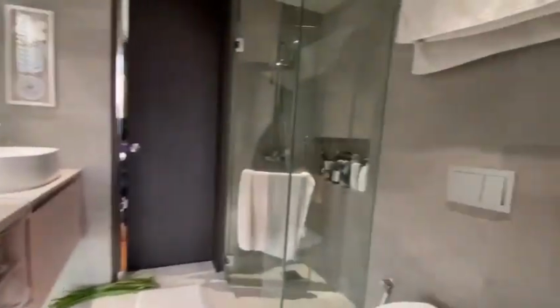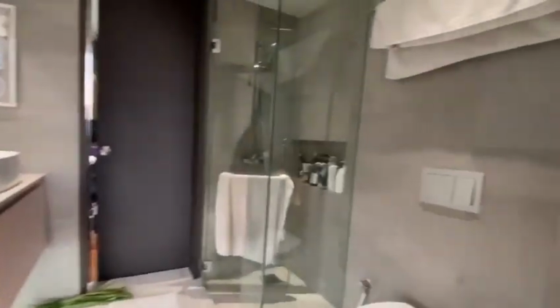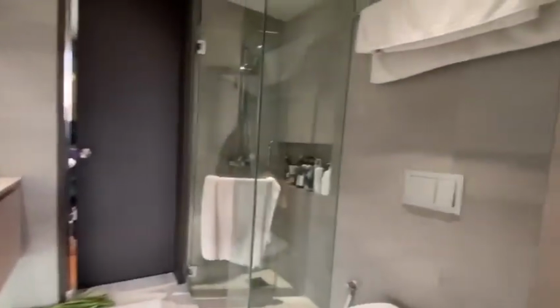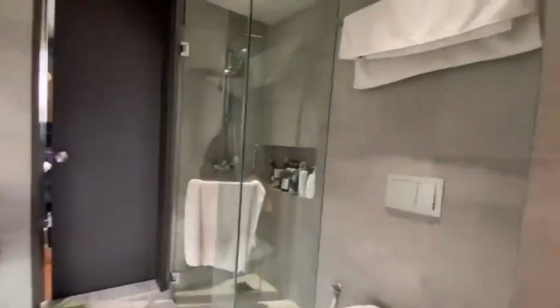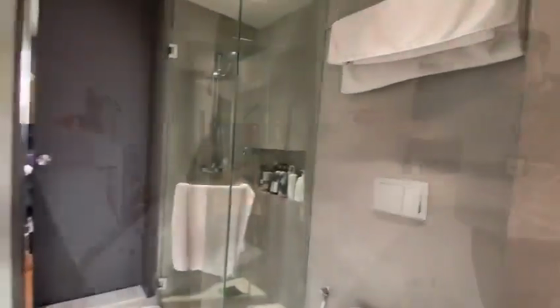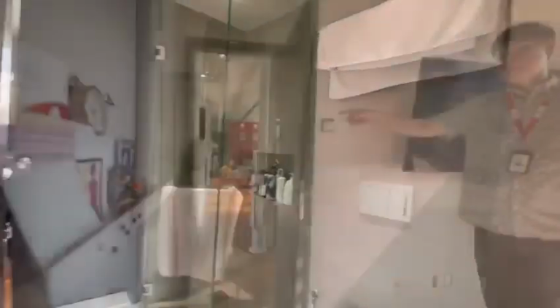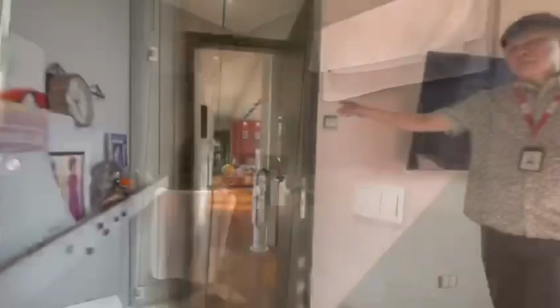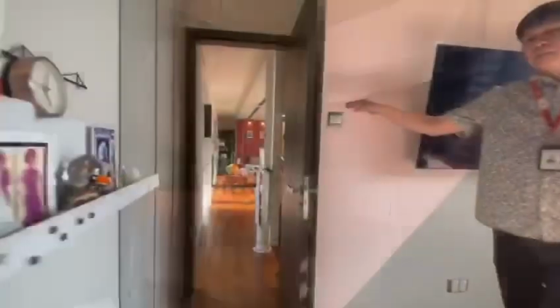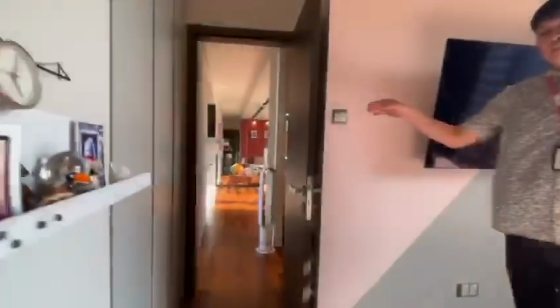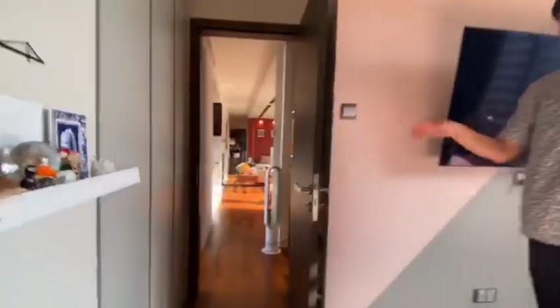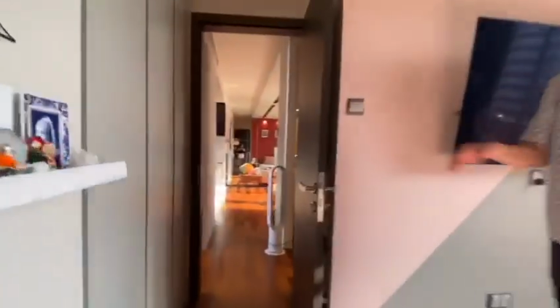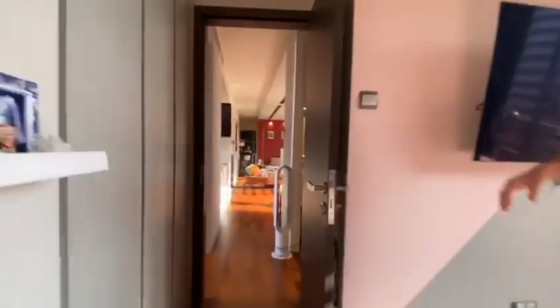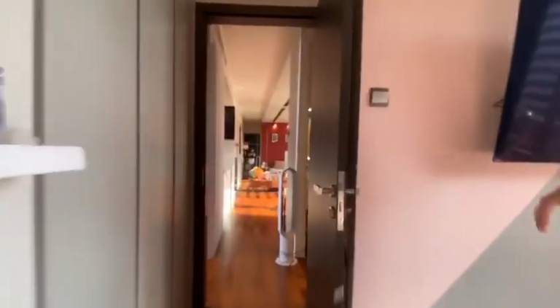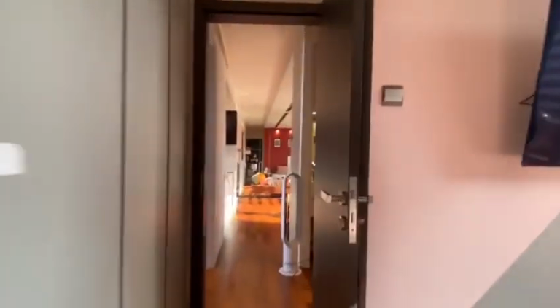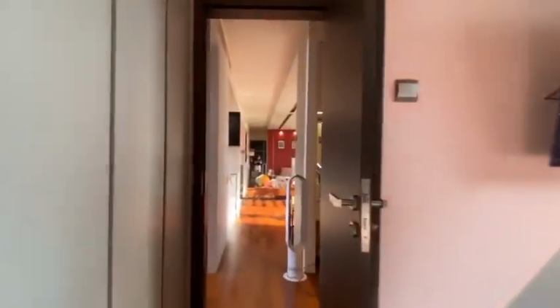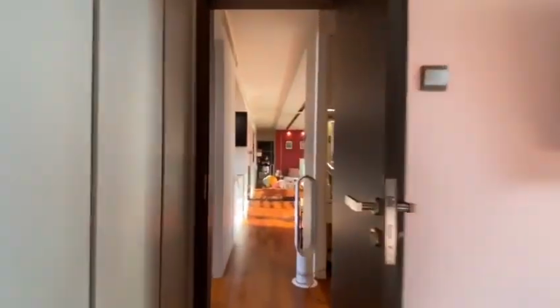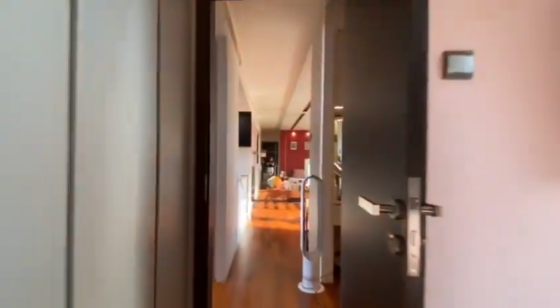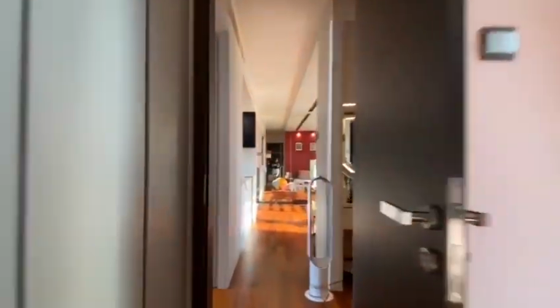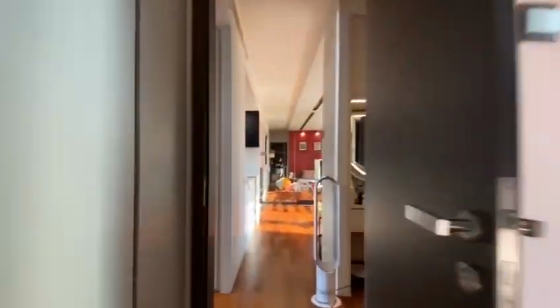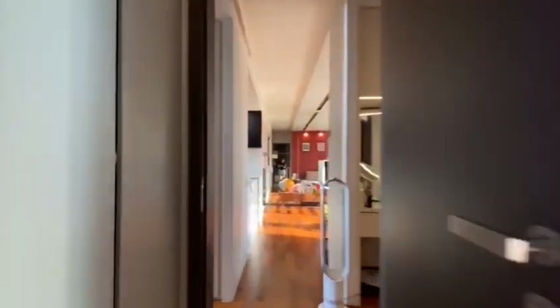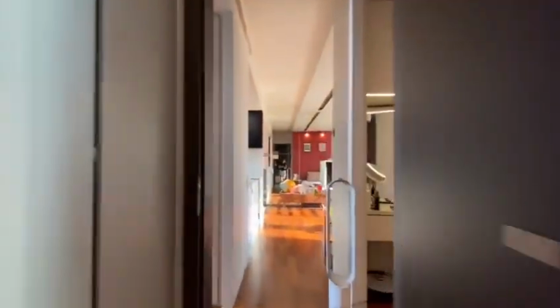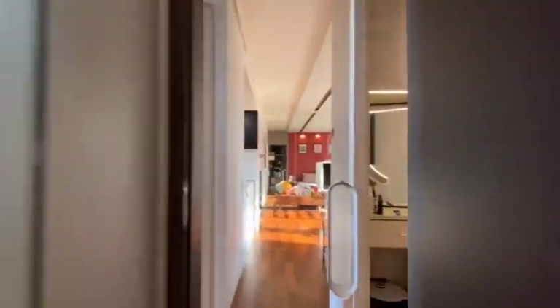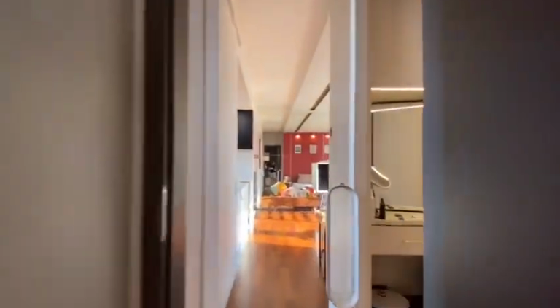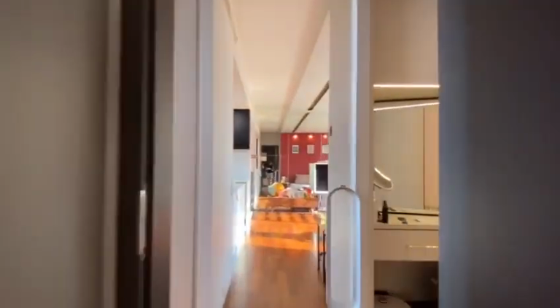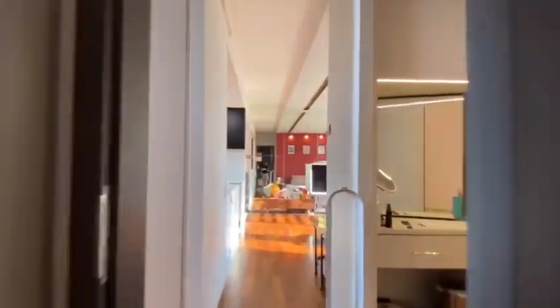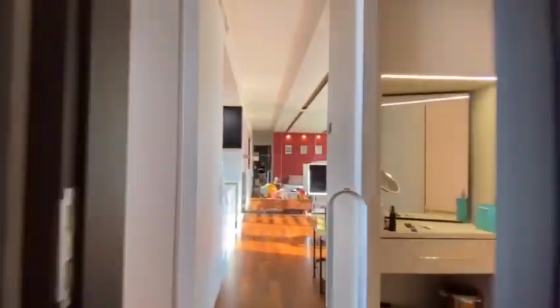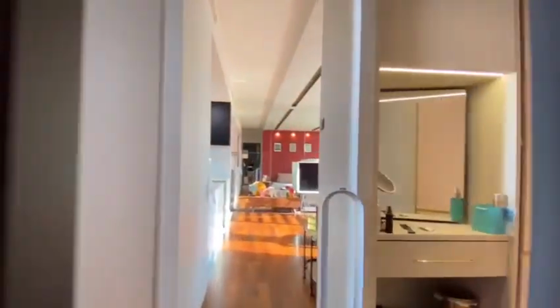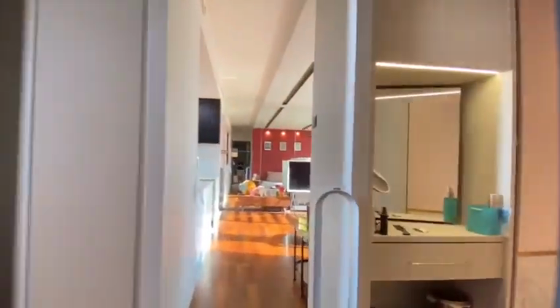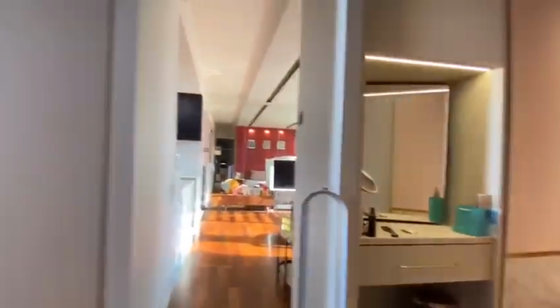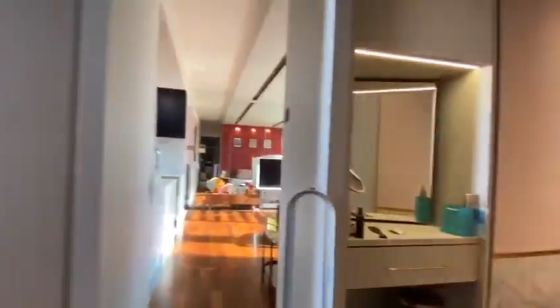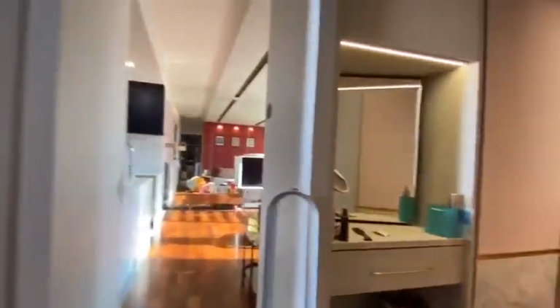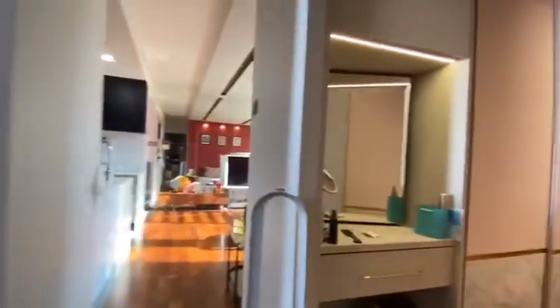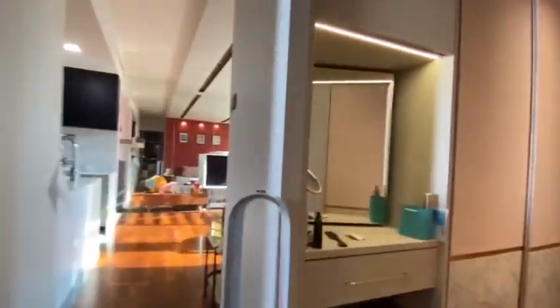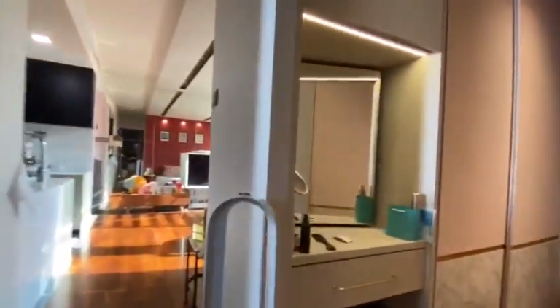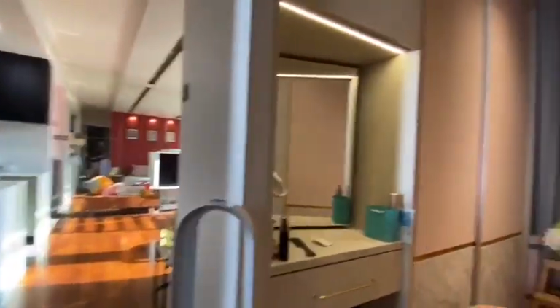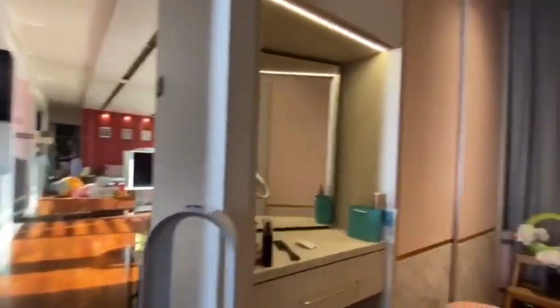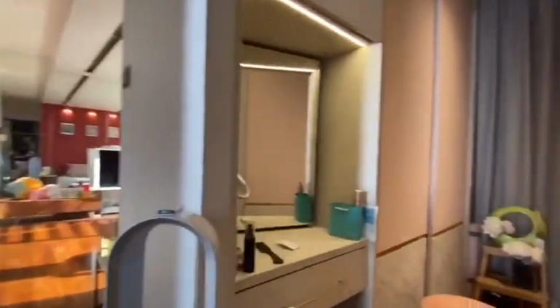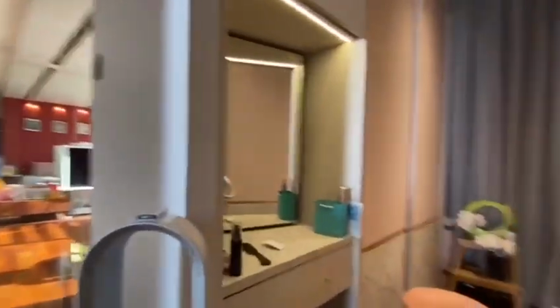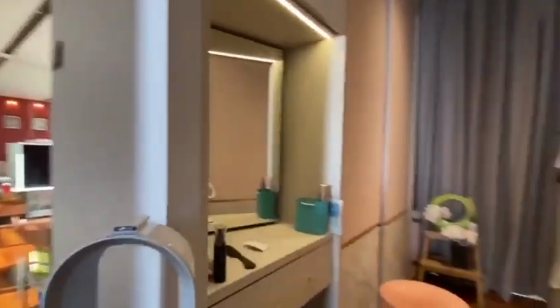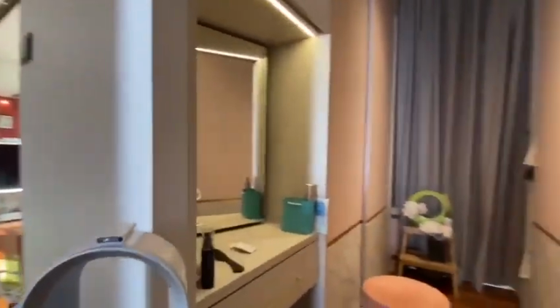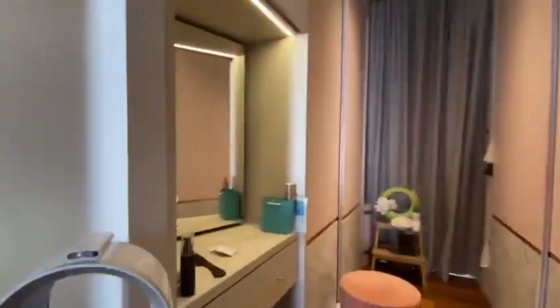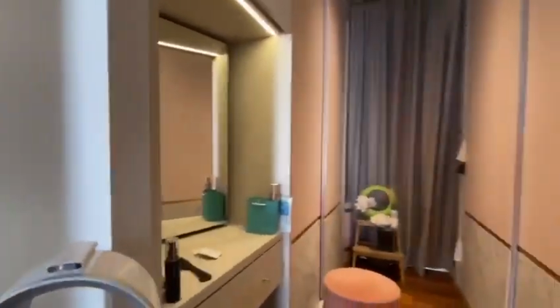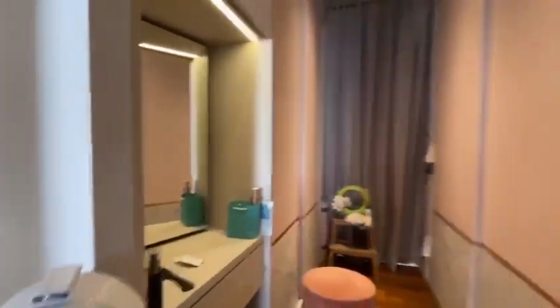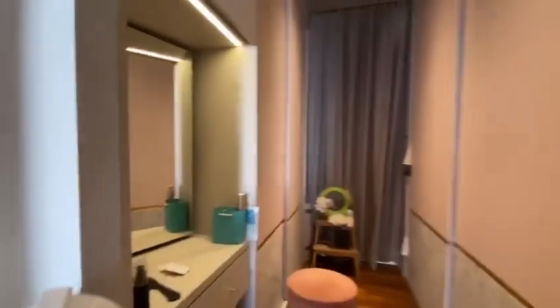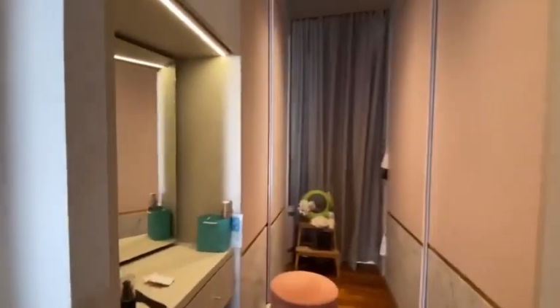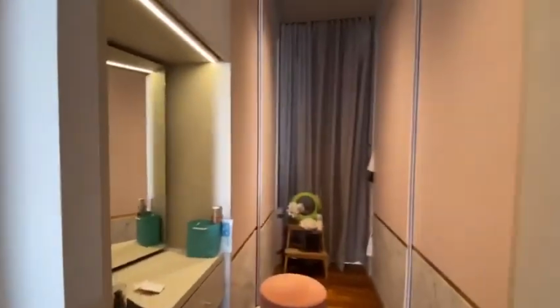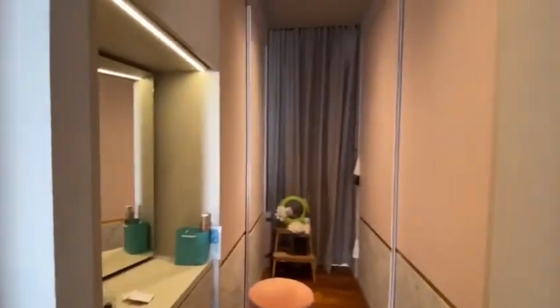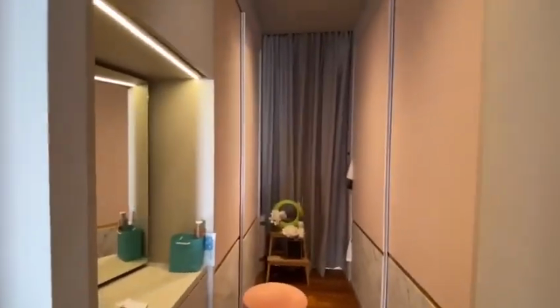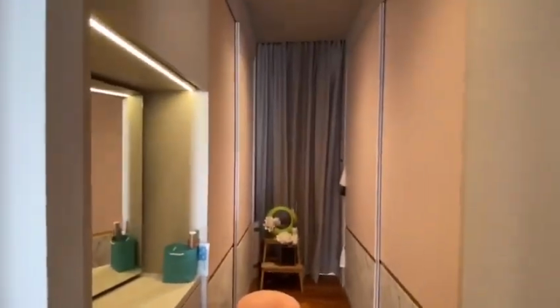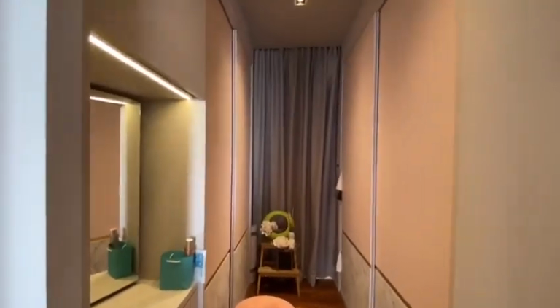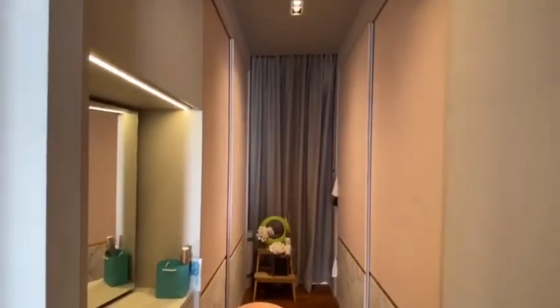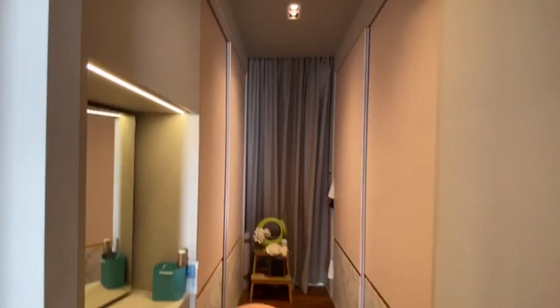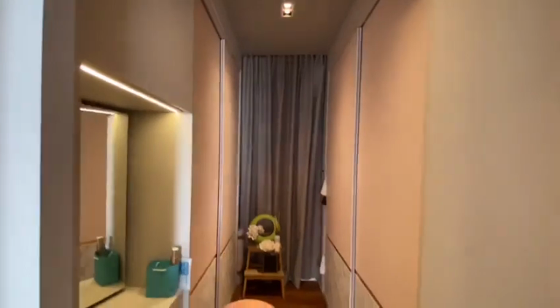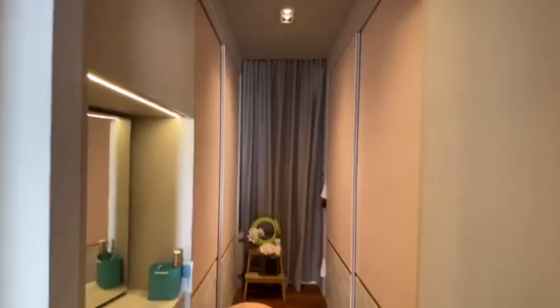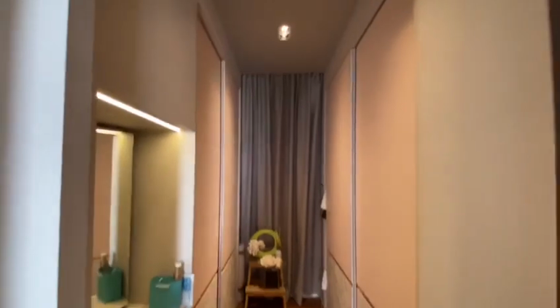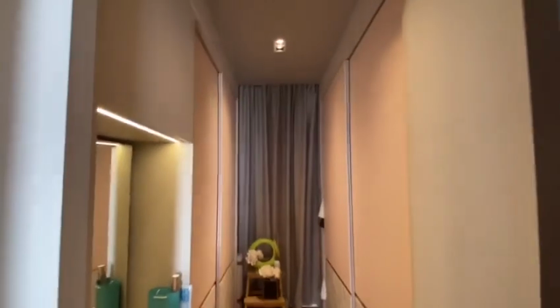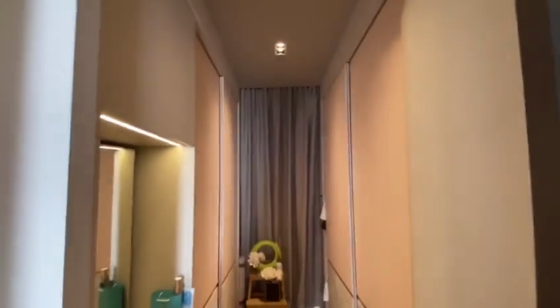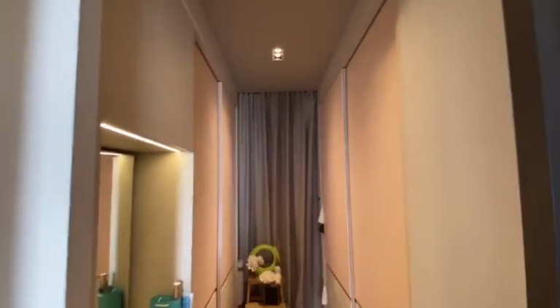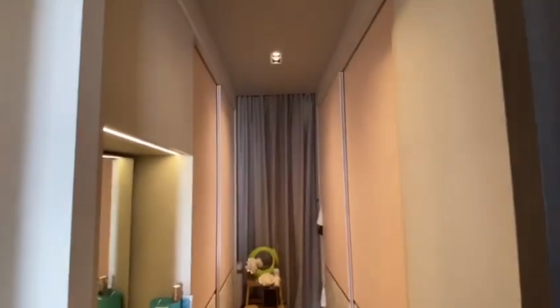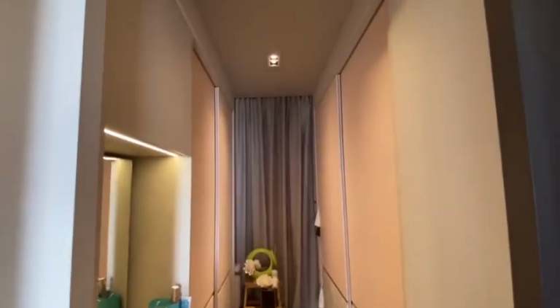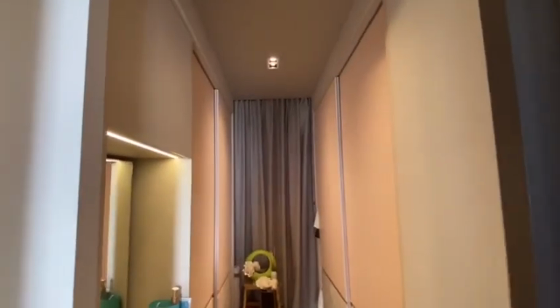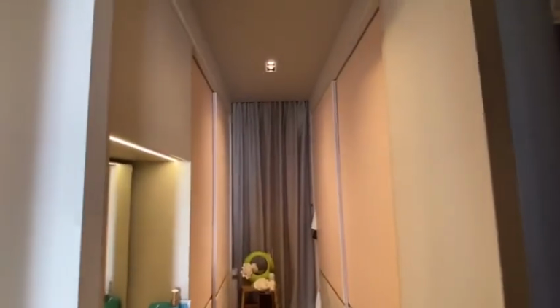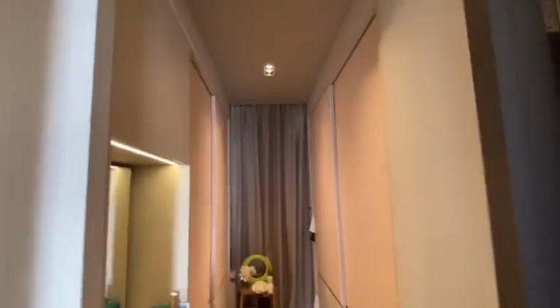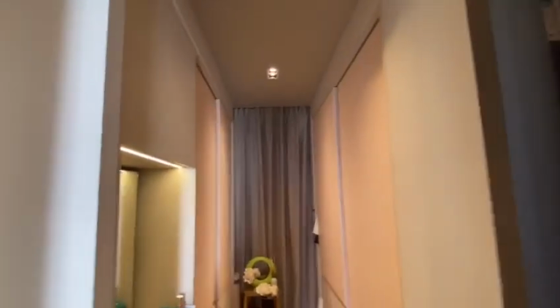As we move back to the living hall and on my right is a walk-in wardrobe fitted with a vanity dressing table.